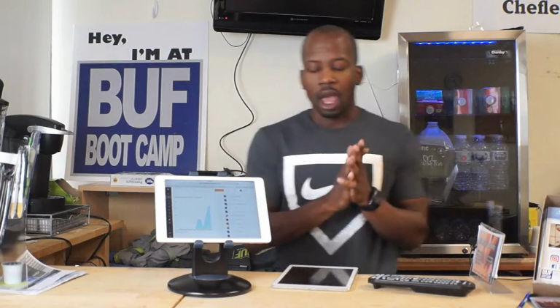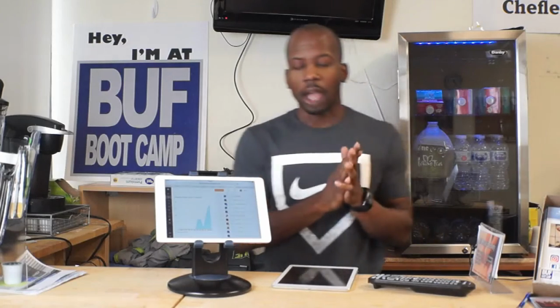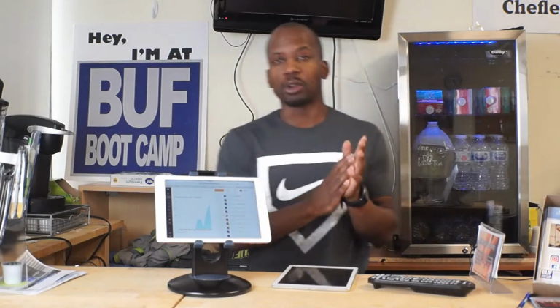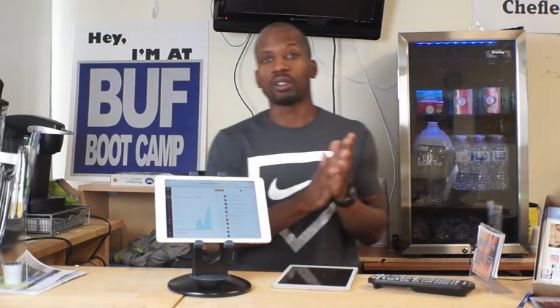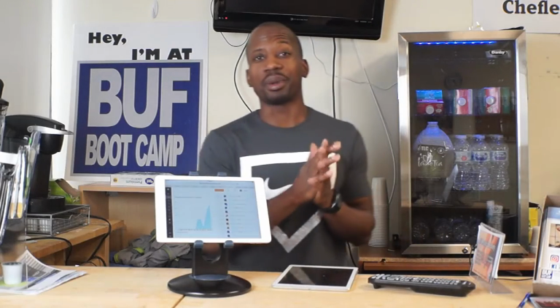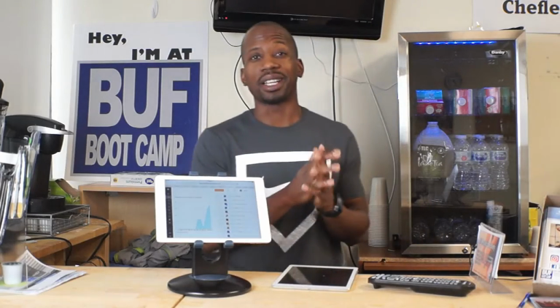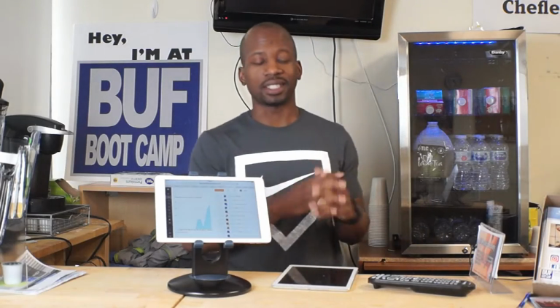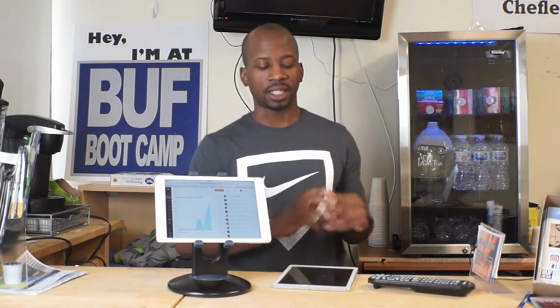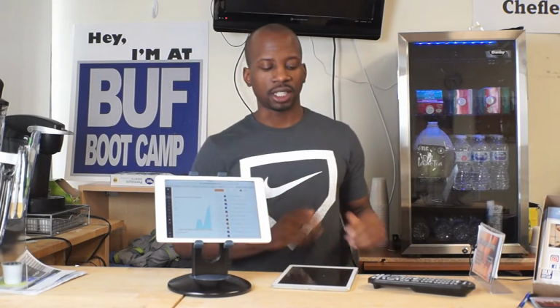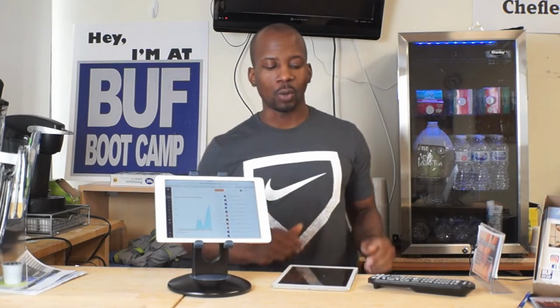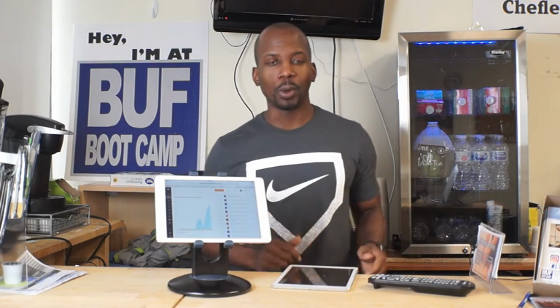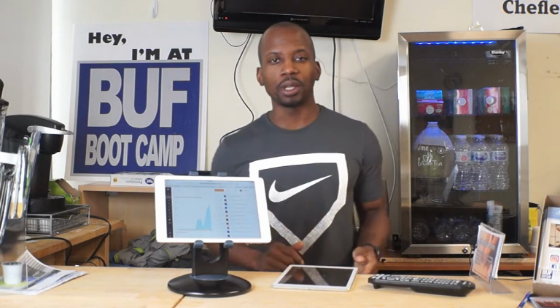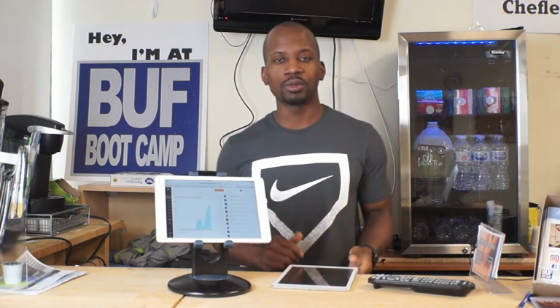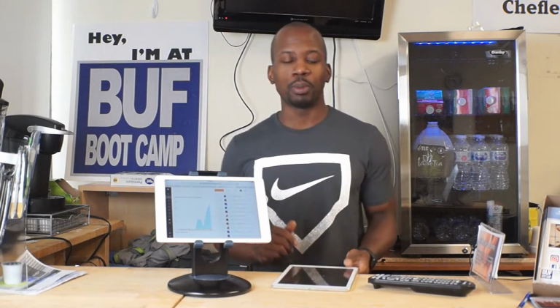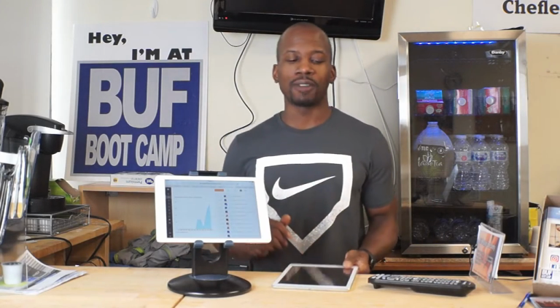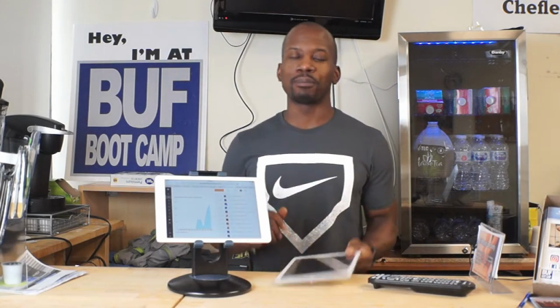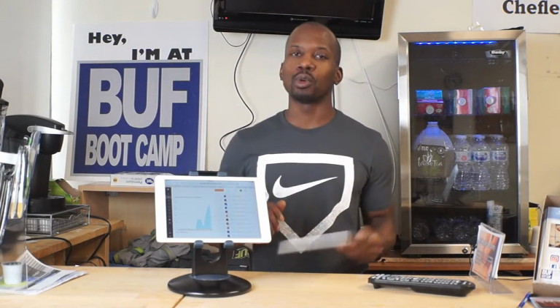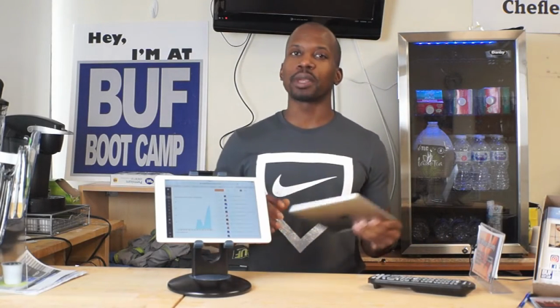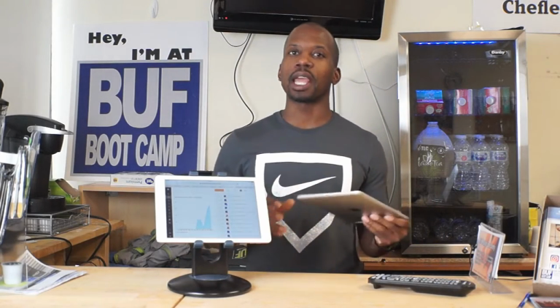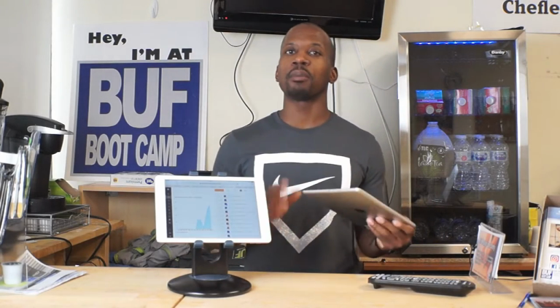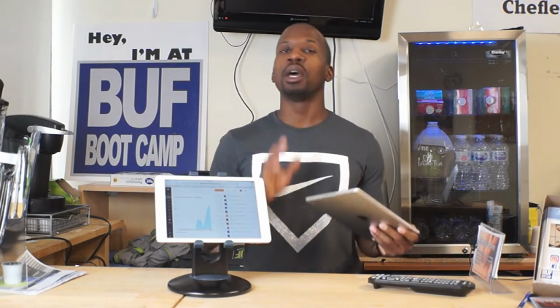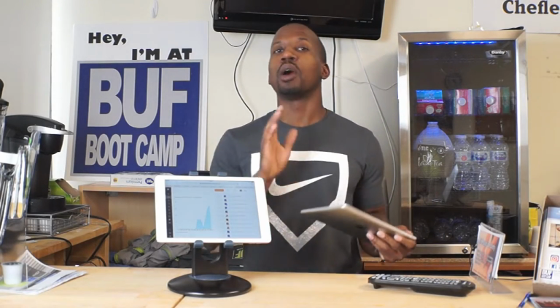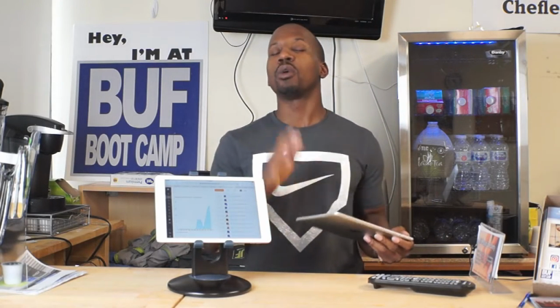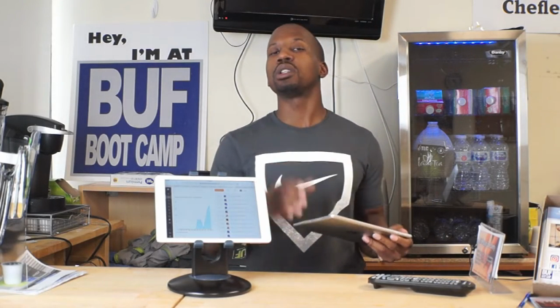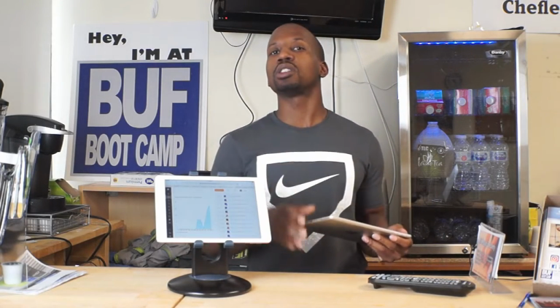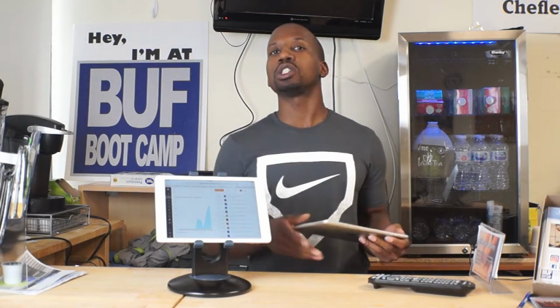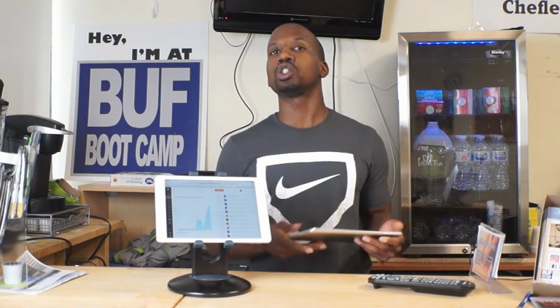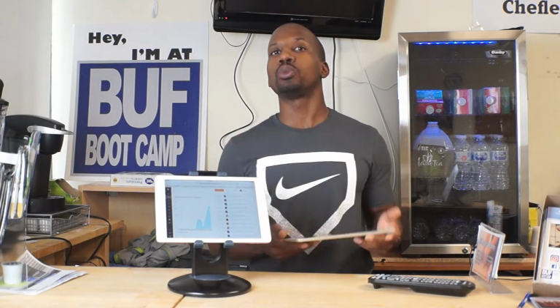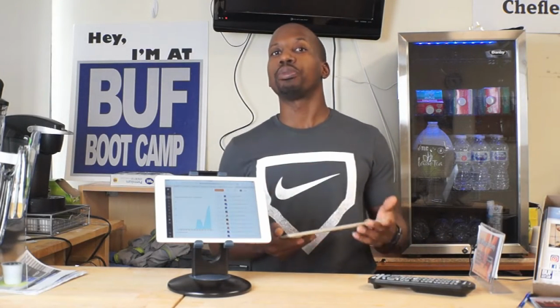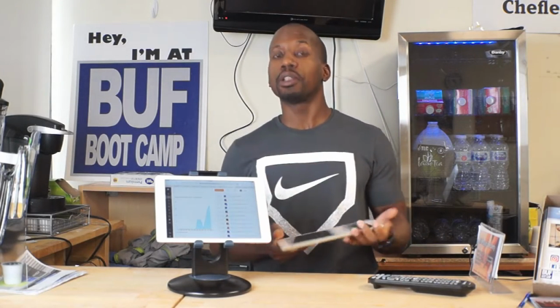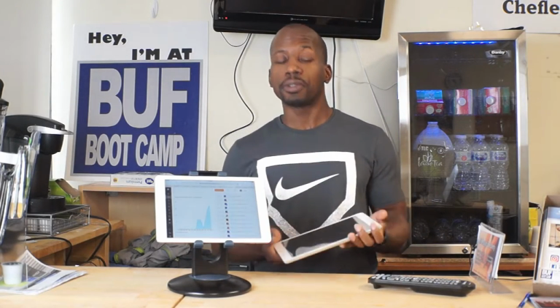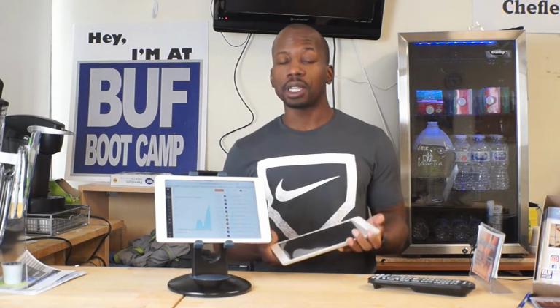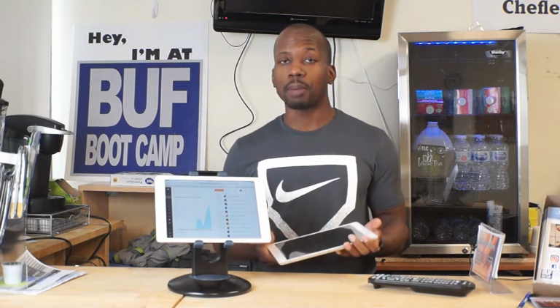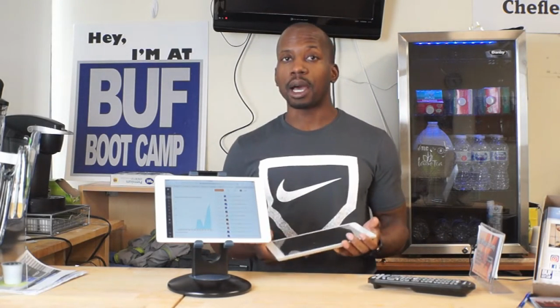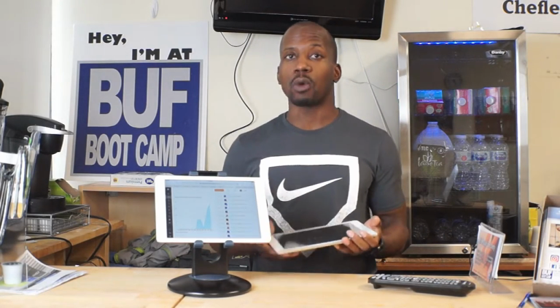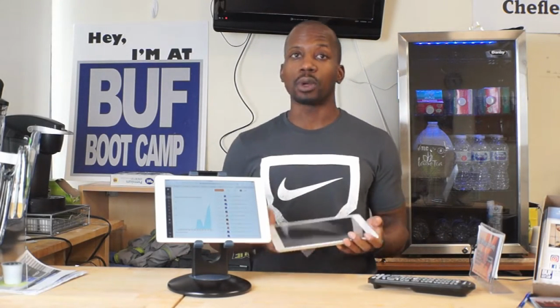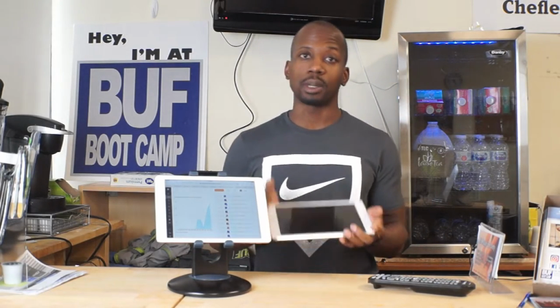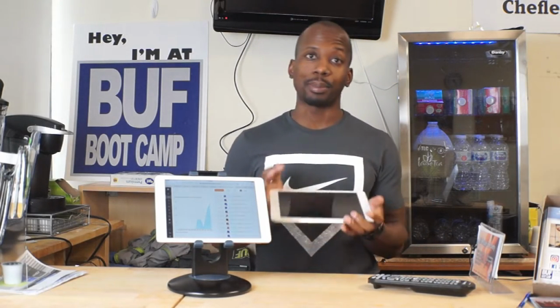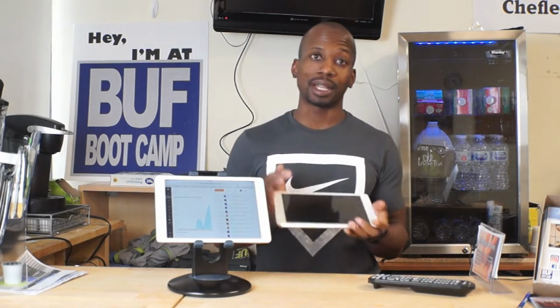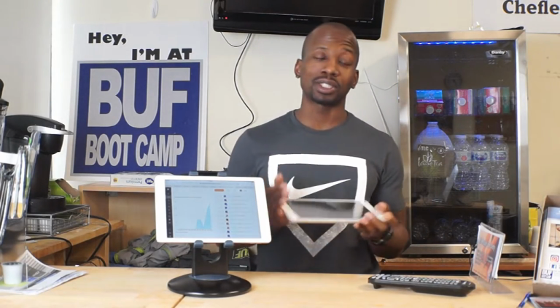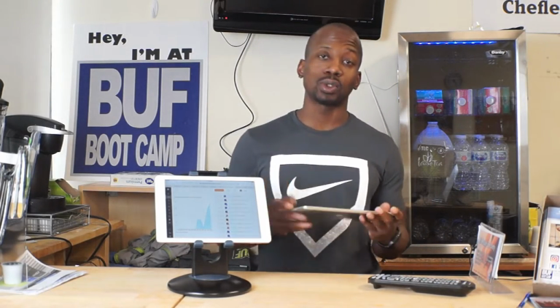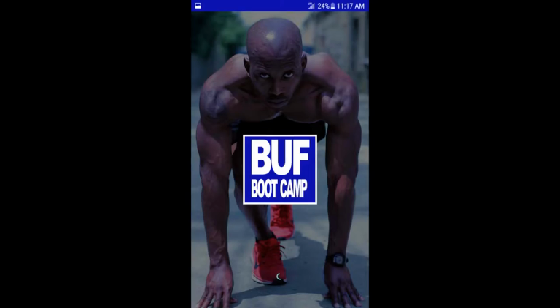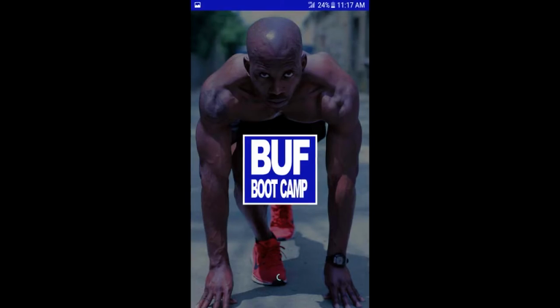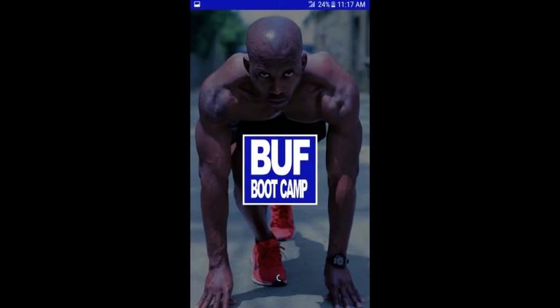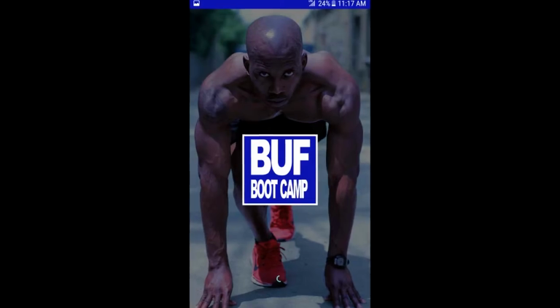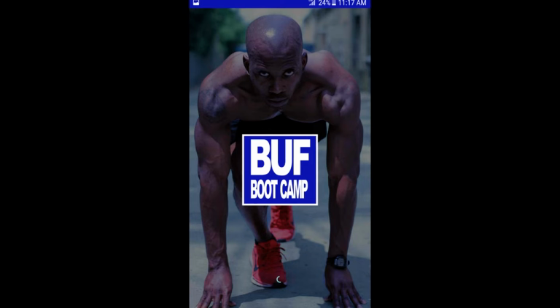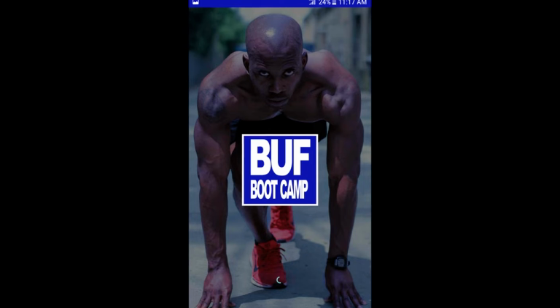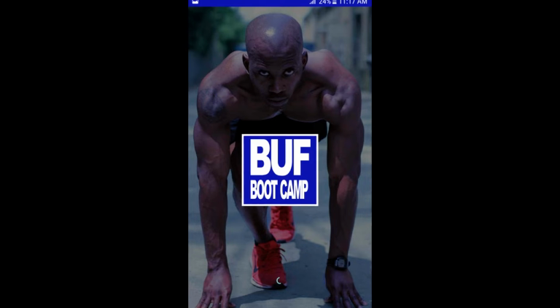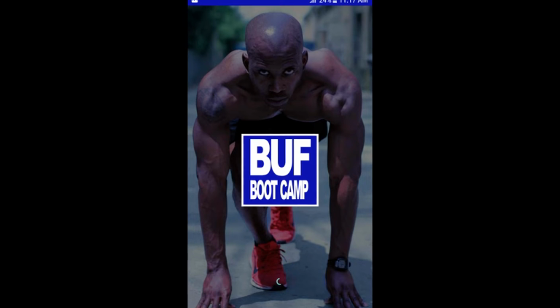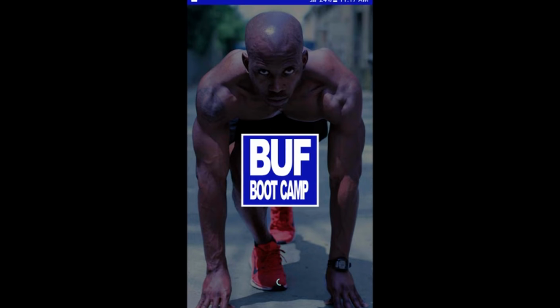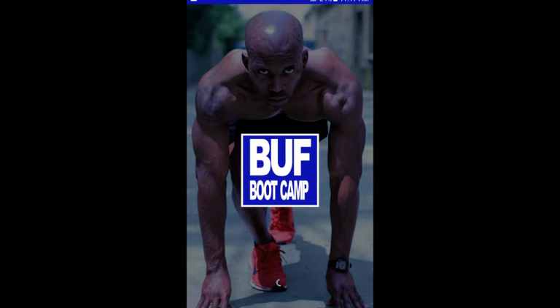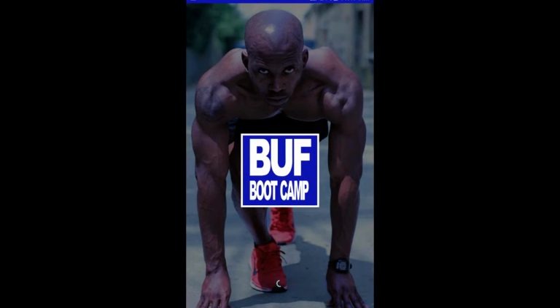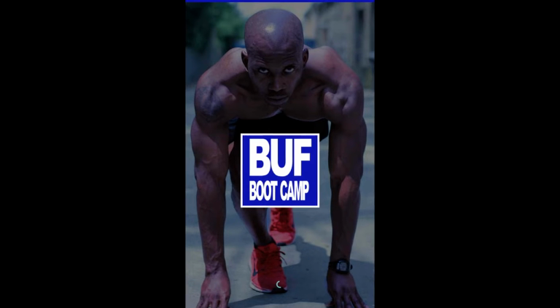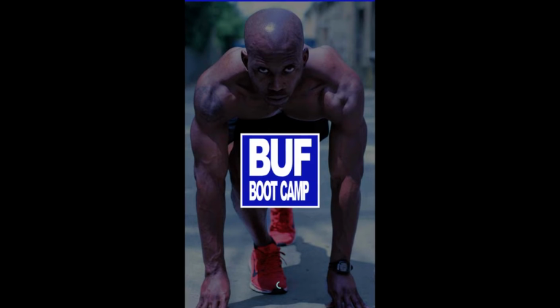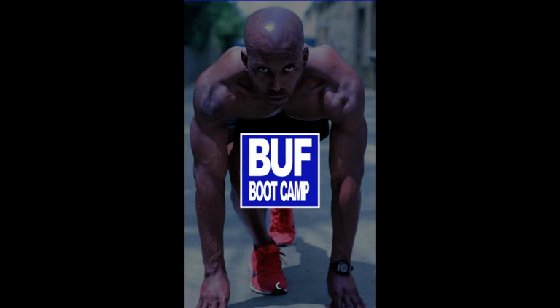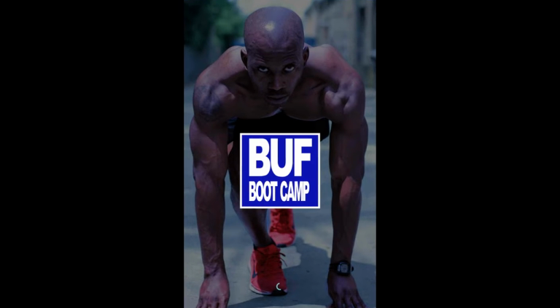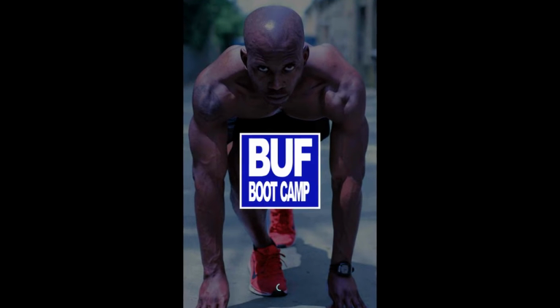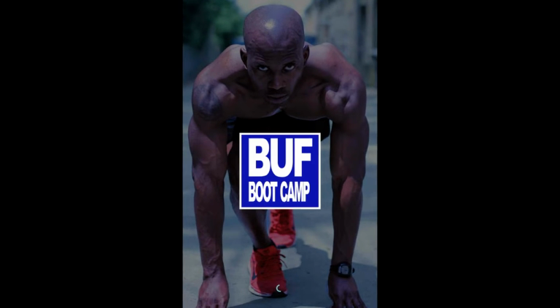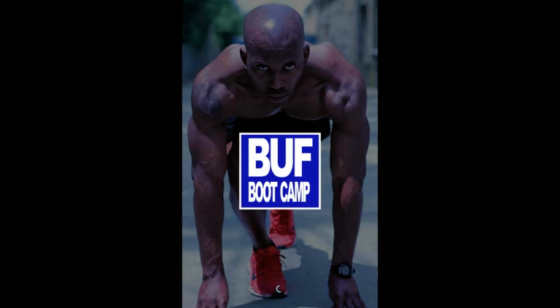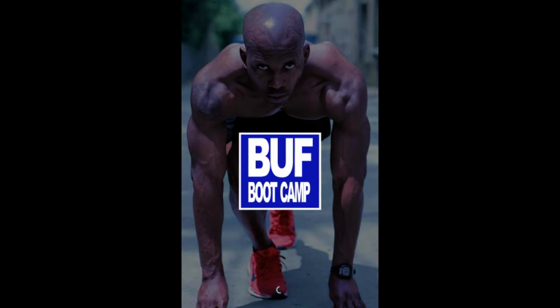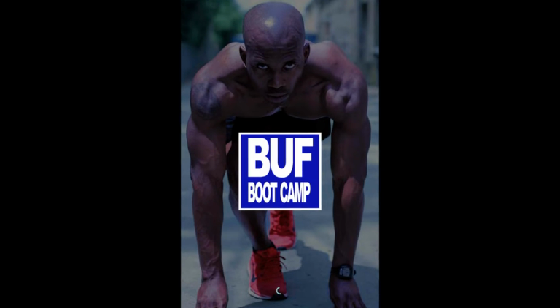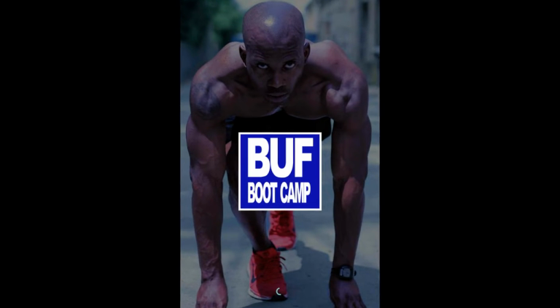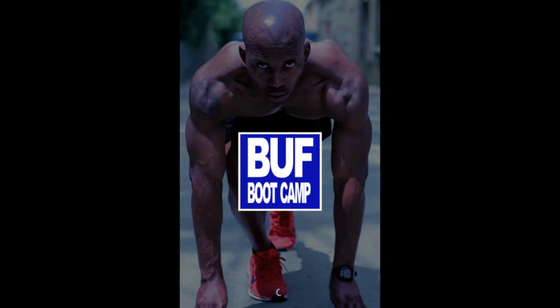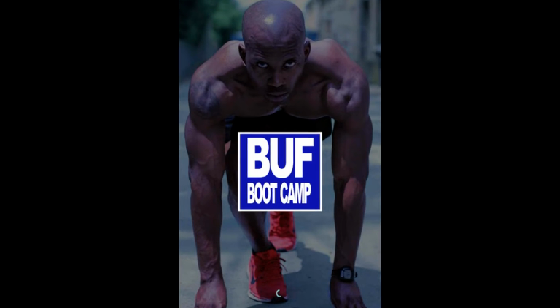How are you doing everybody? C.J. Williams, Buff Boot Camp. I want to talk to you briefly about one of the best tools I use here at Buff Boot Camp — it's the Buff Boot Camp app.